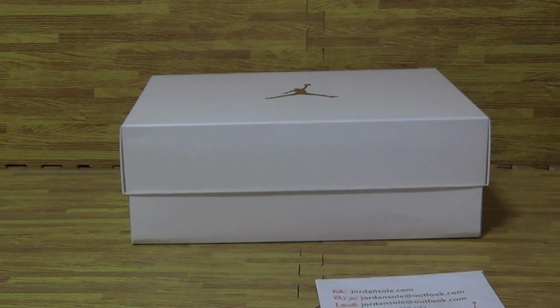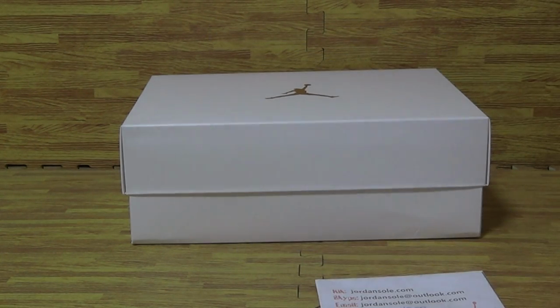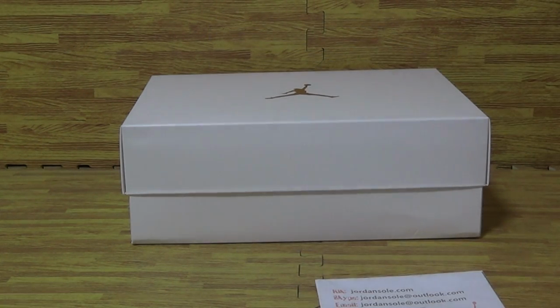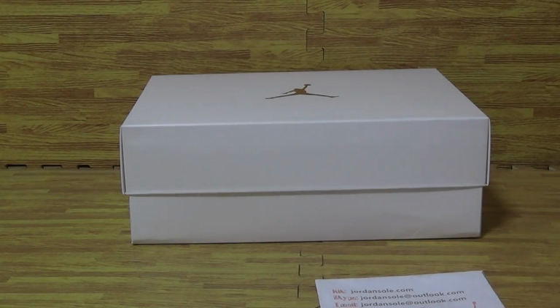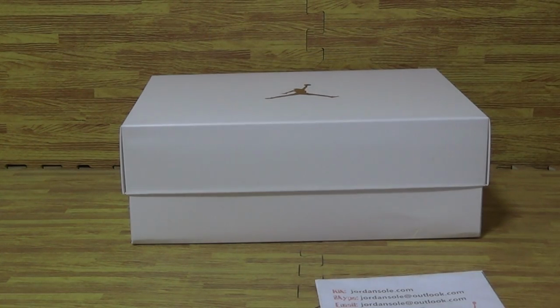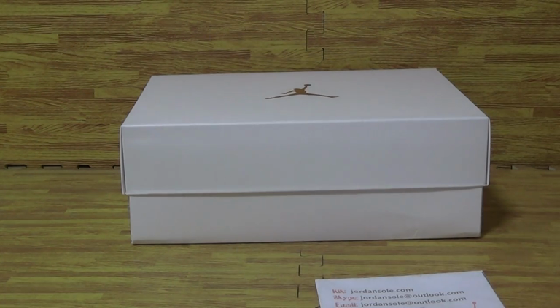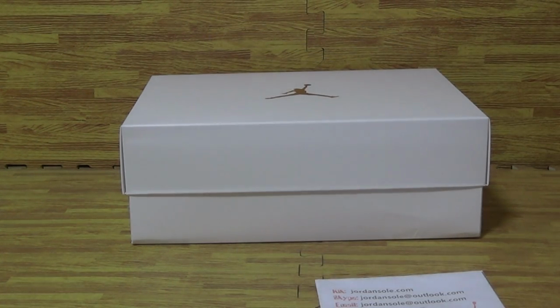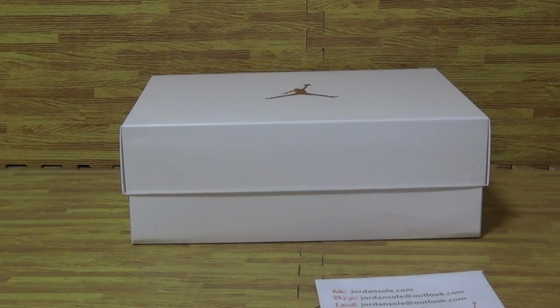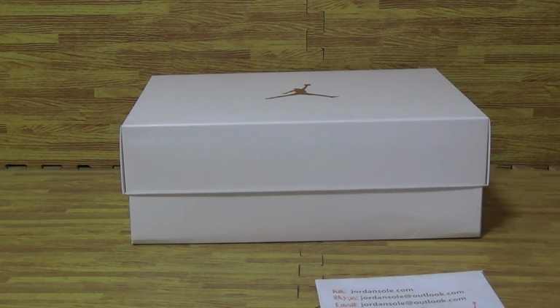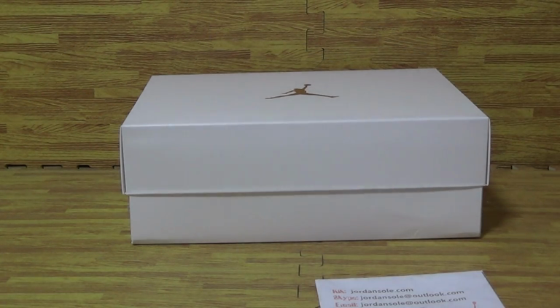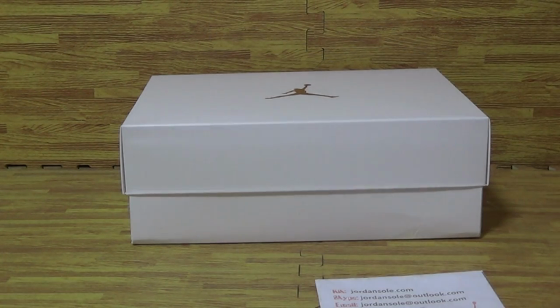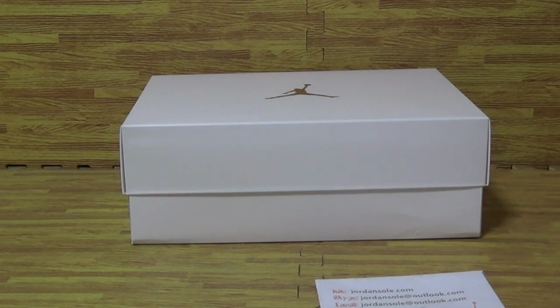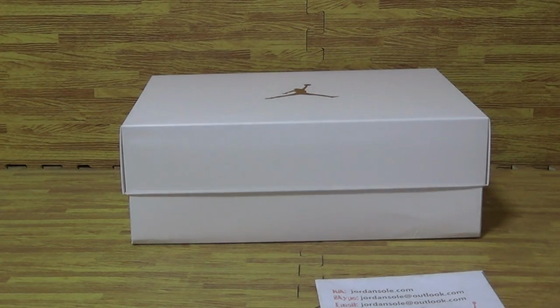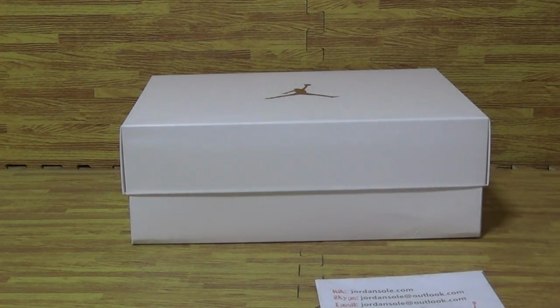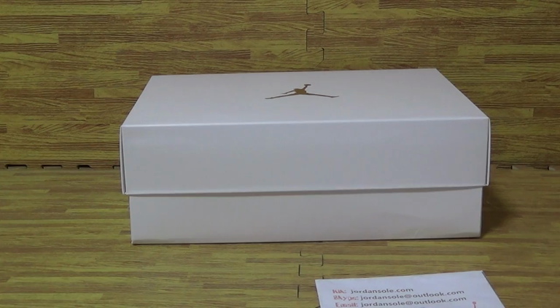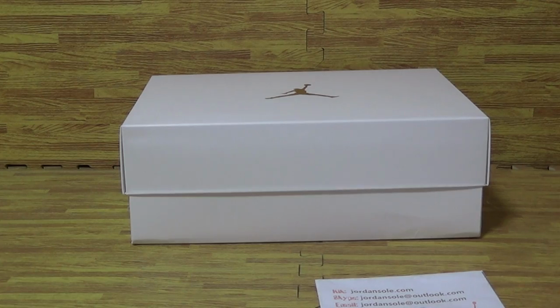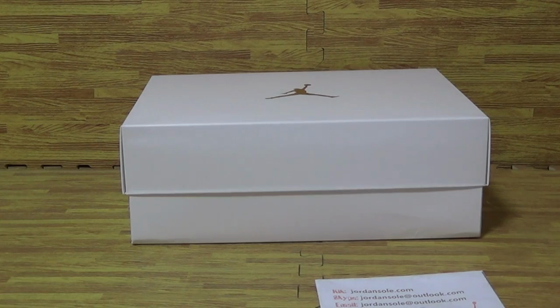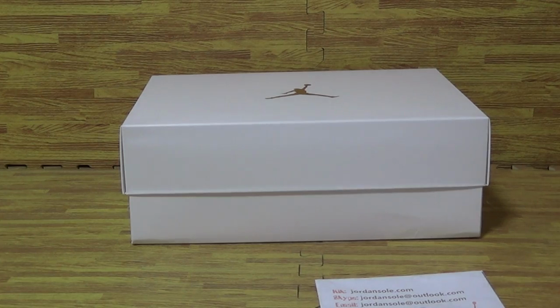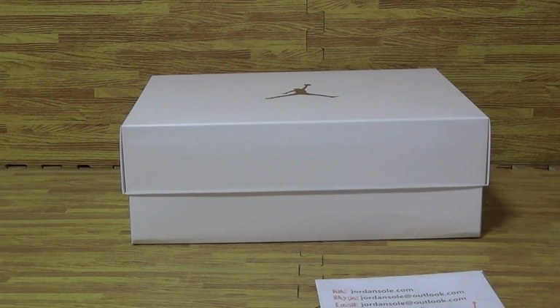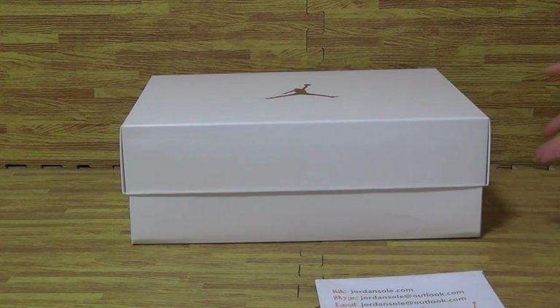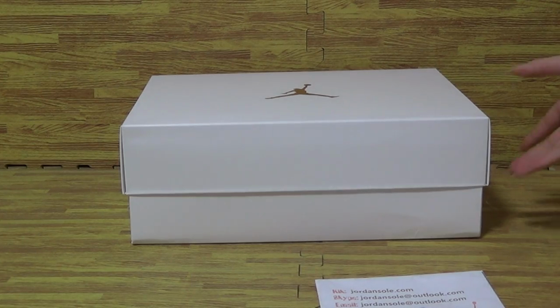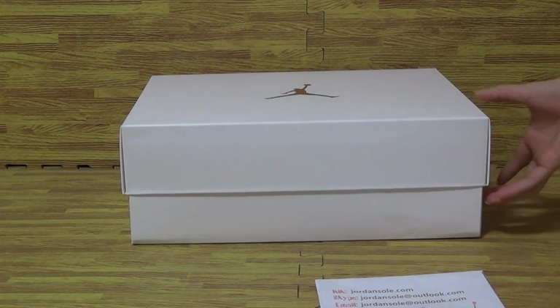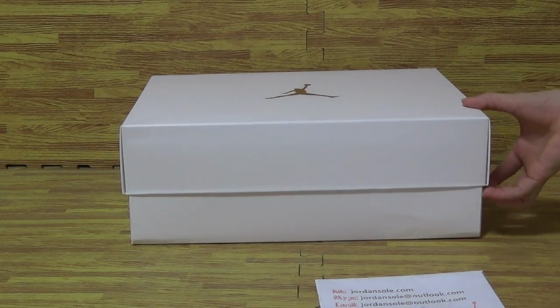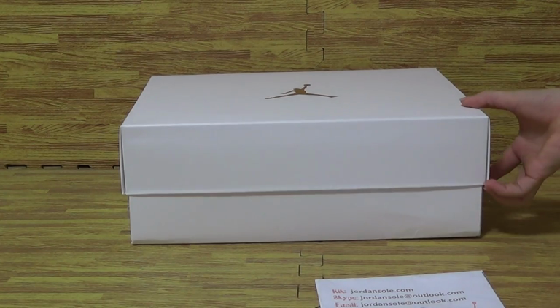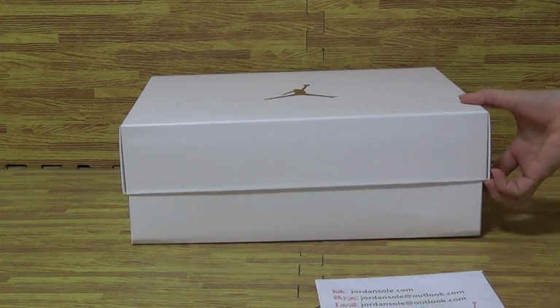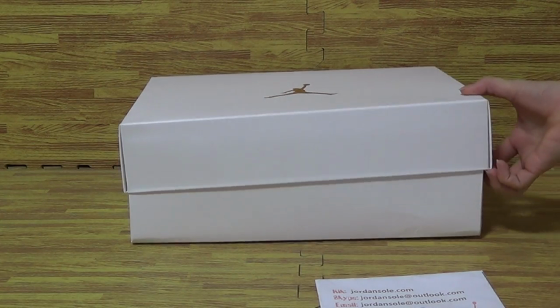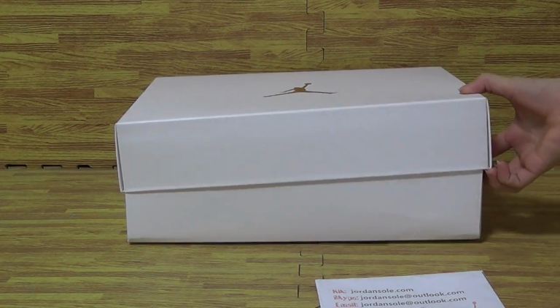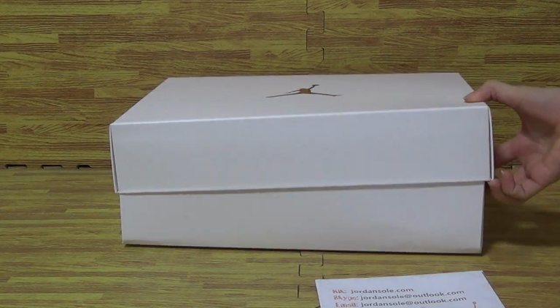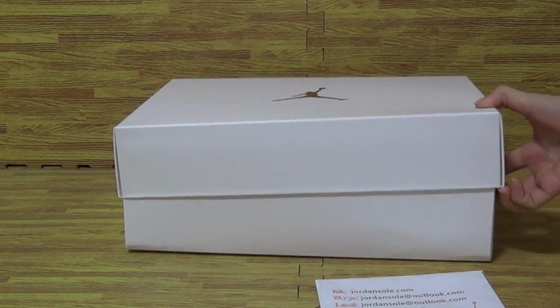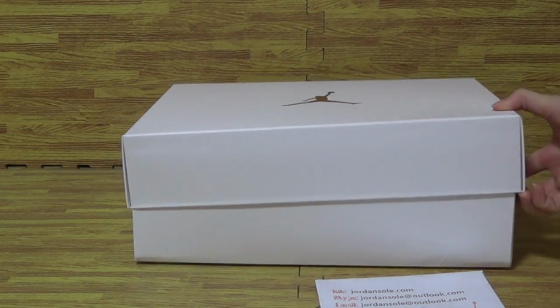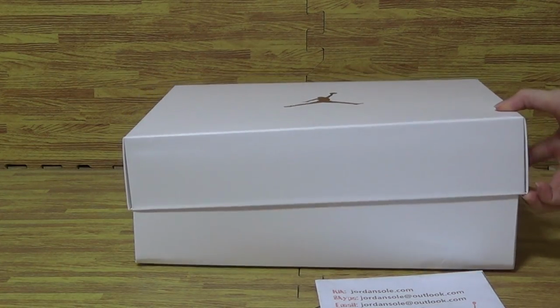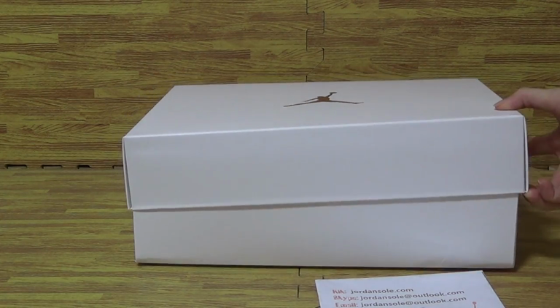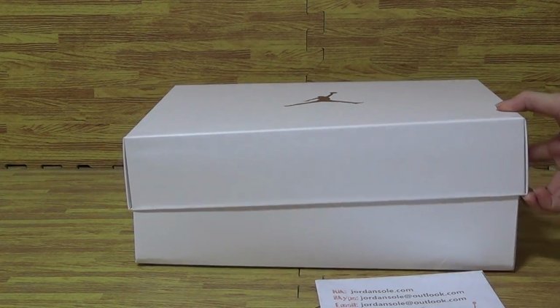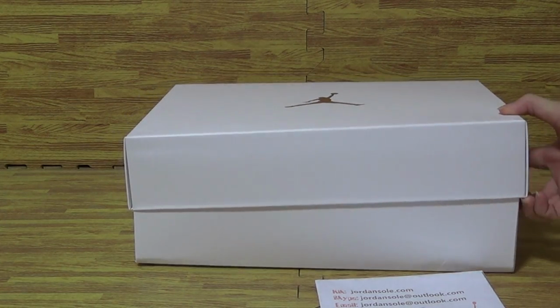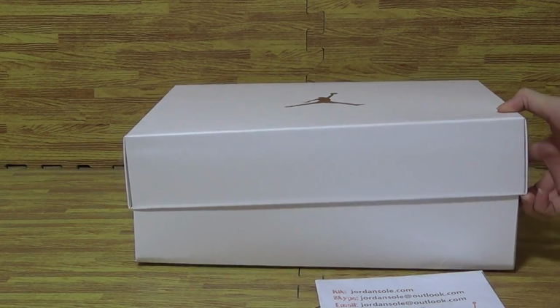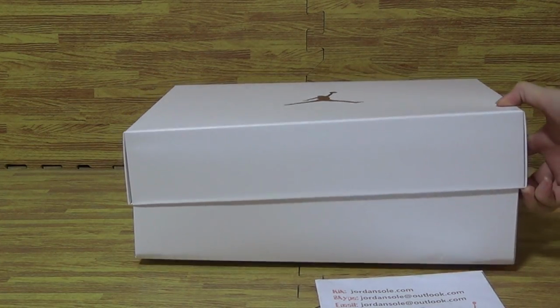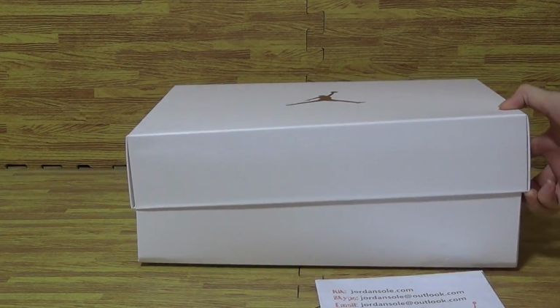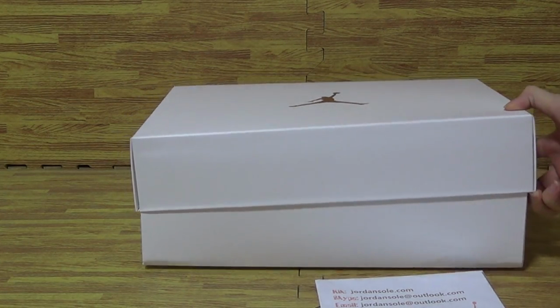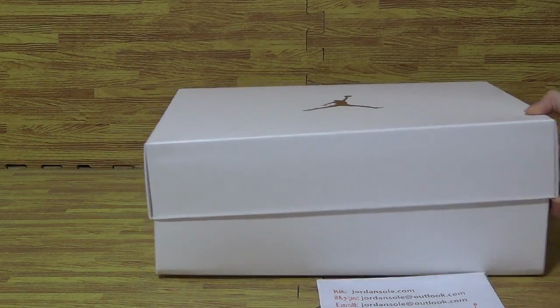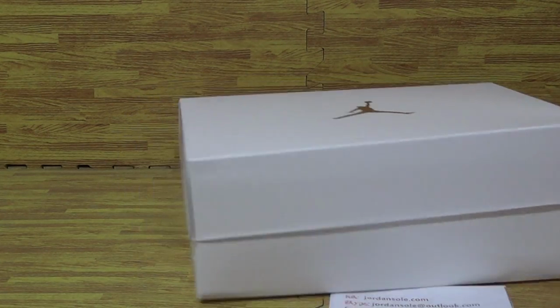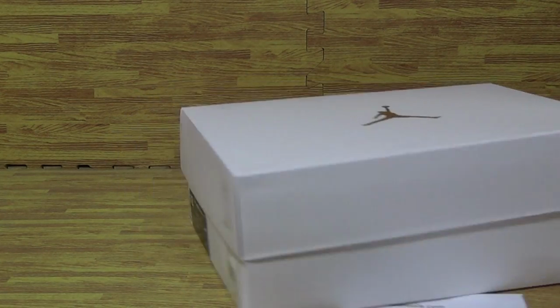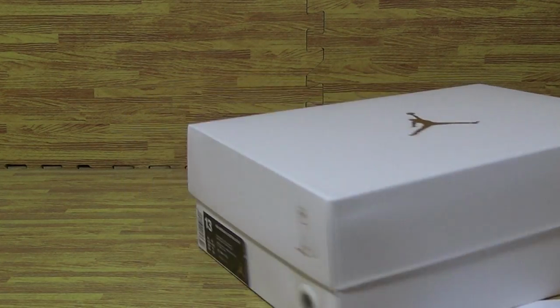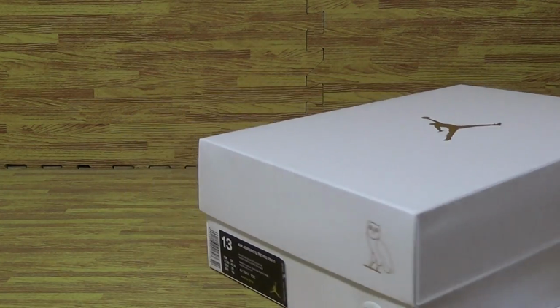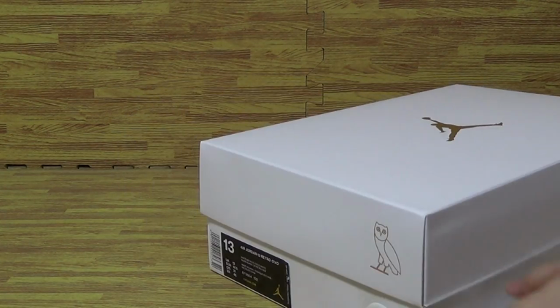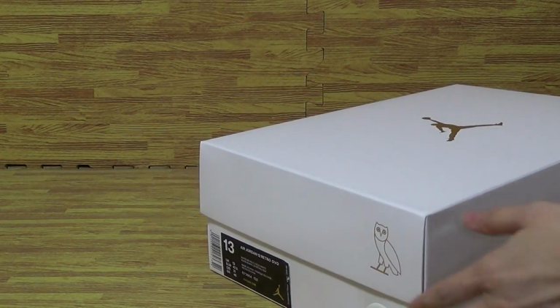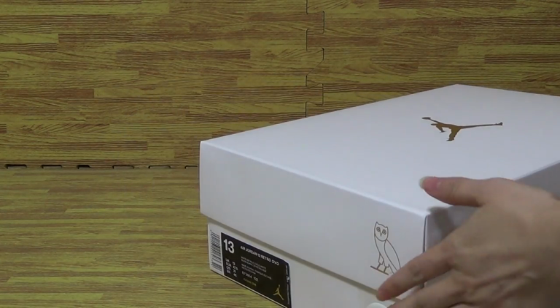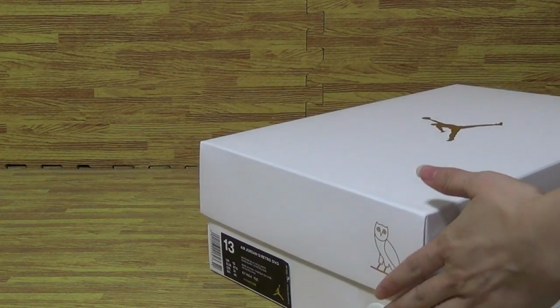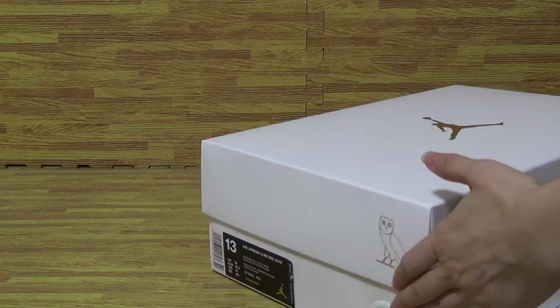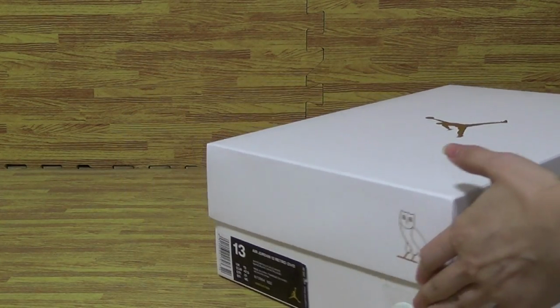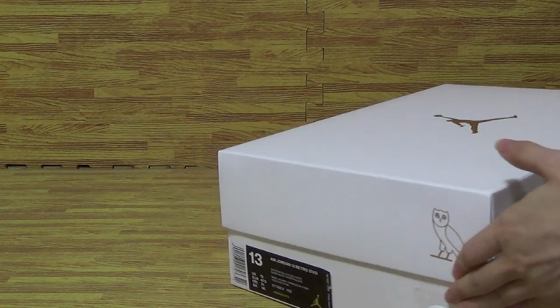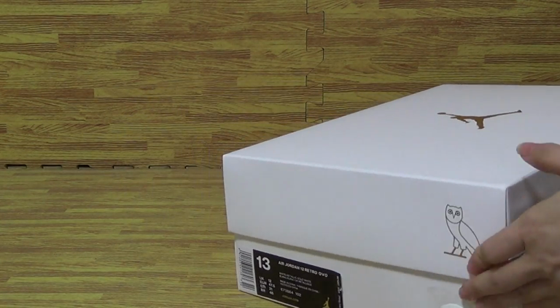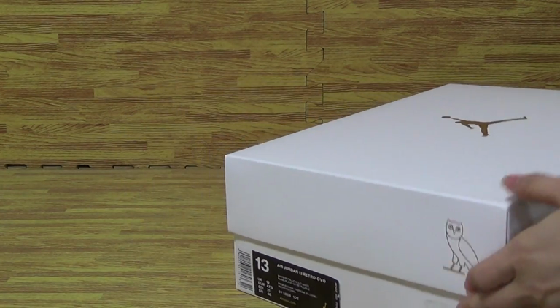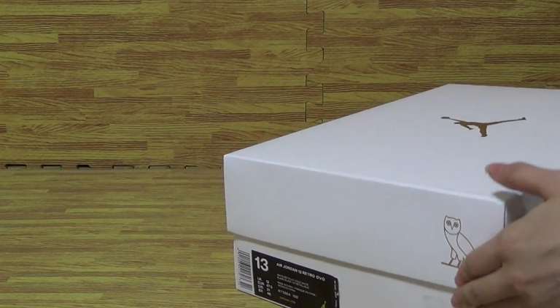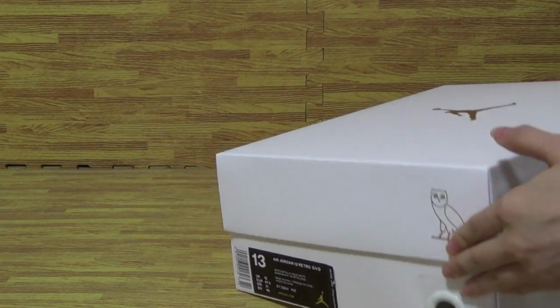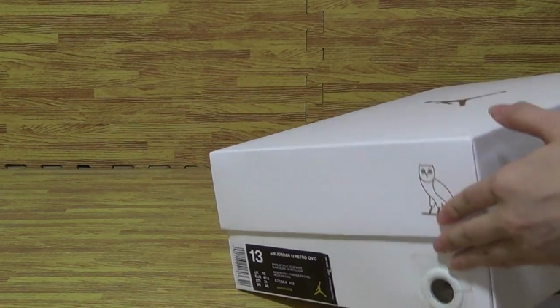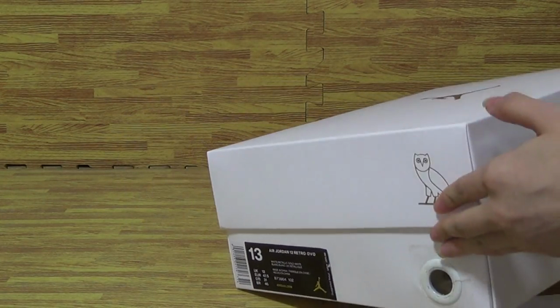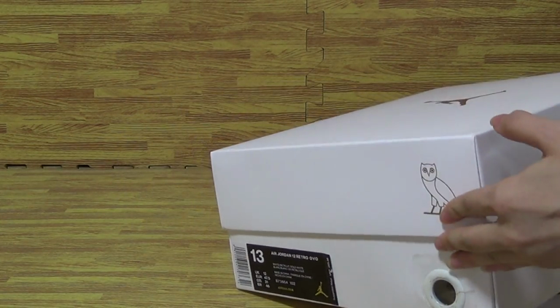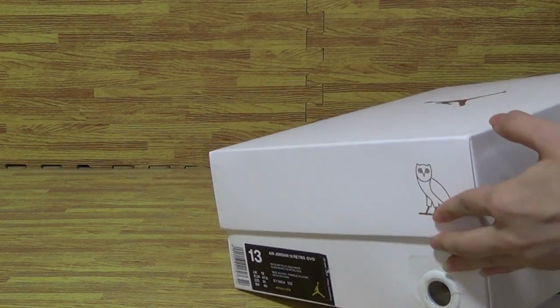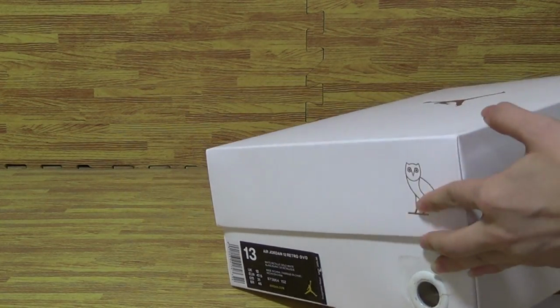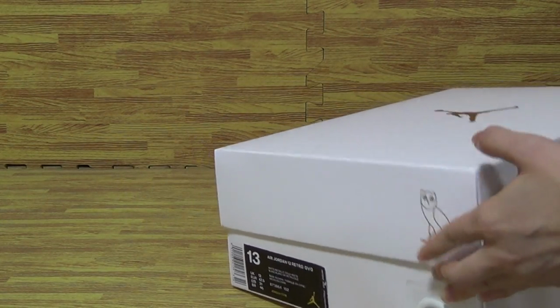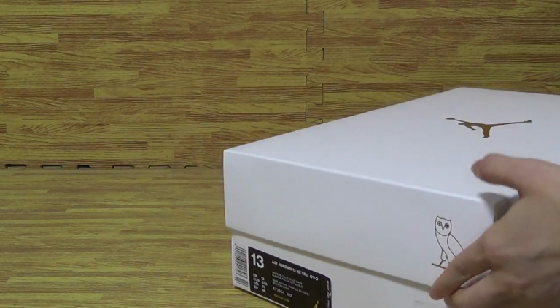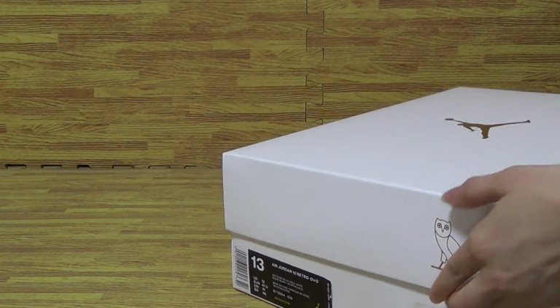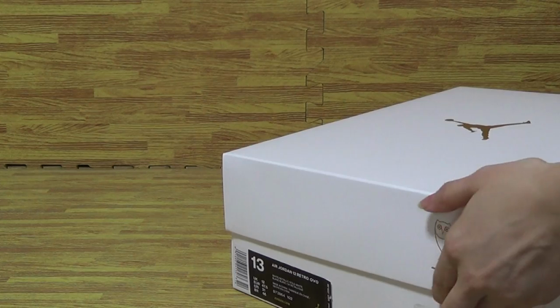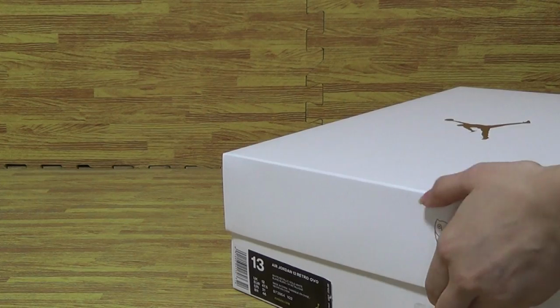Today I will give you an update on the new sneakers authentication — the Jordan 12 OVO.